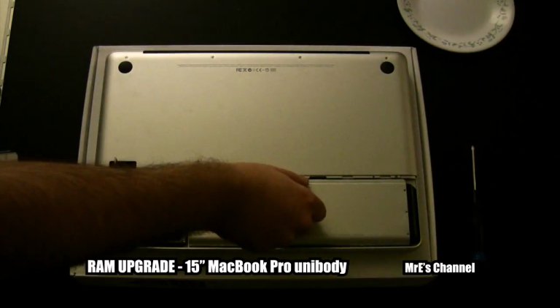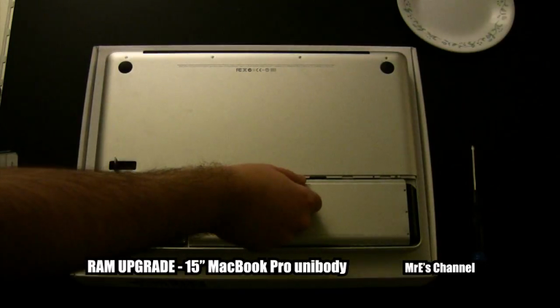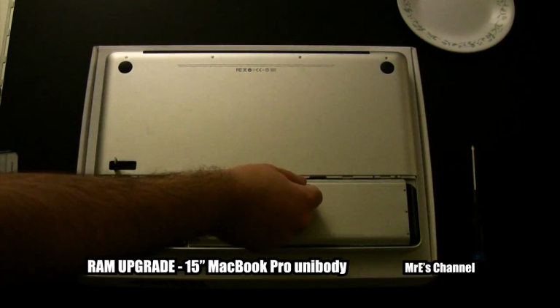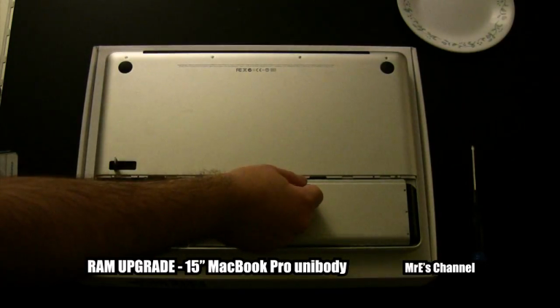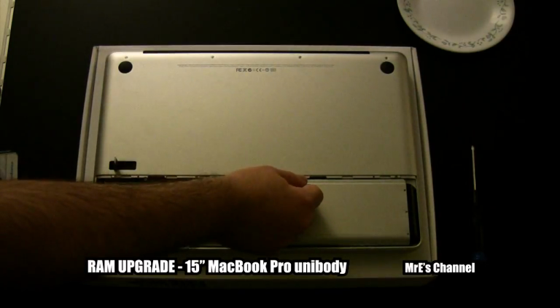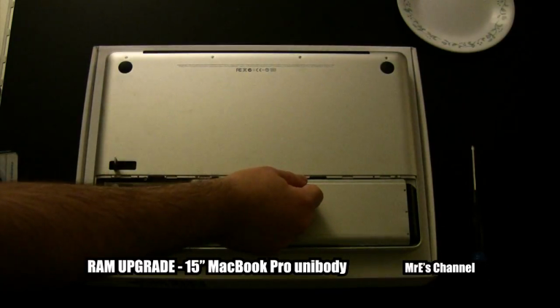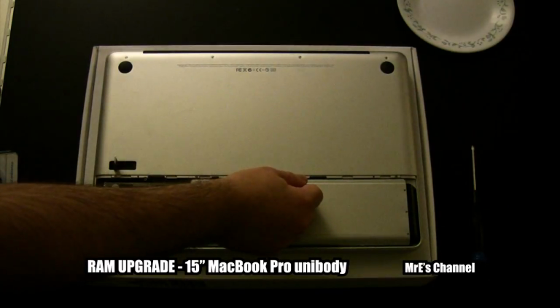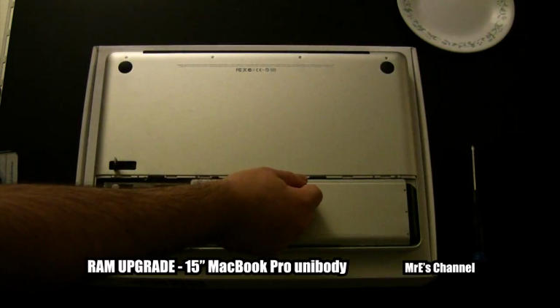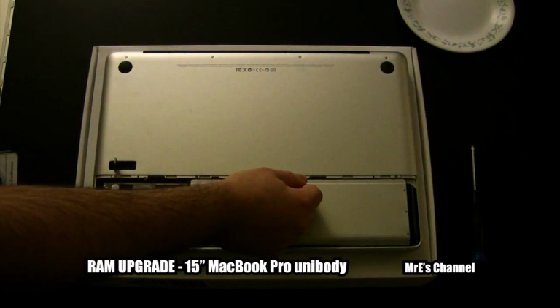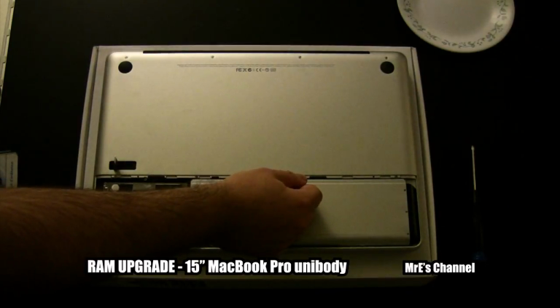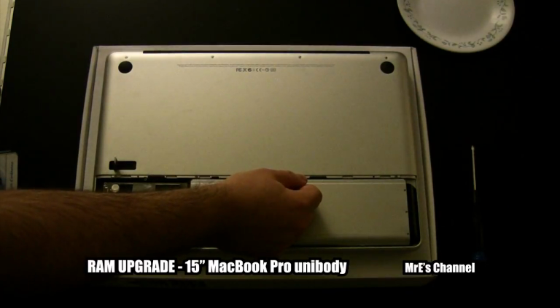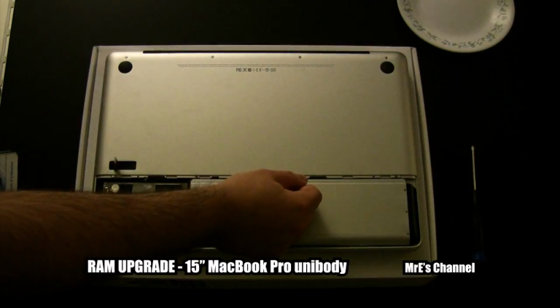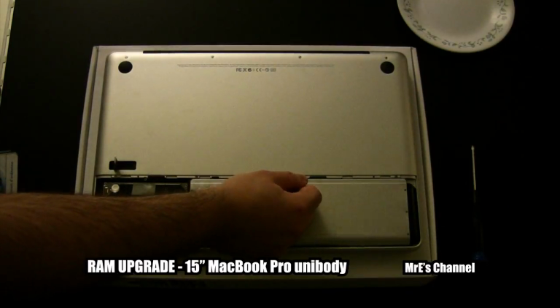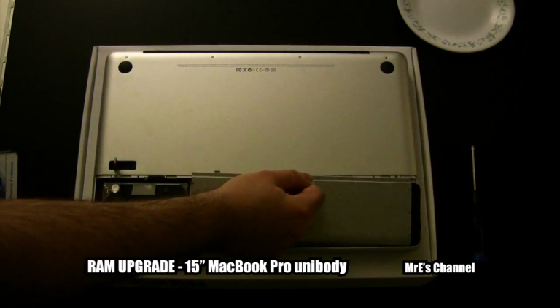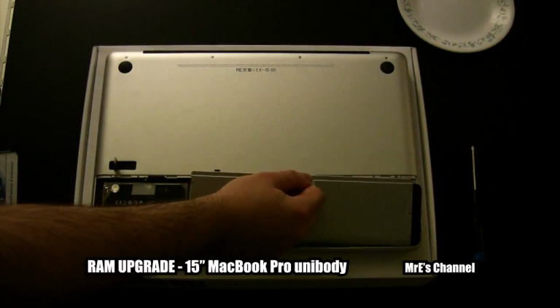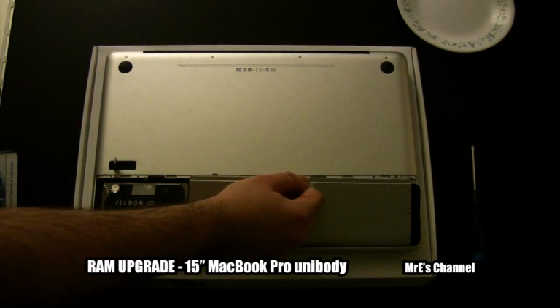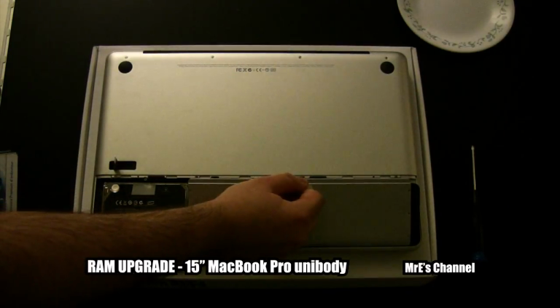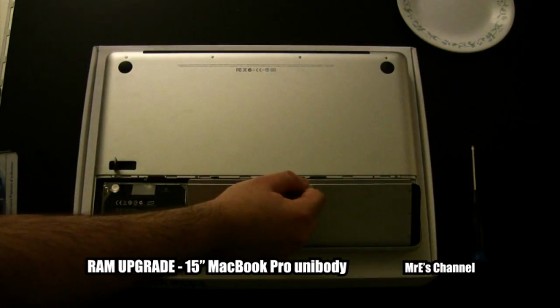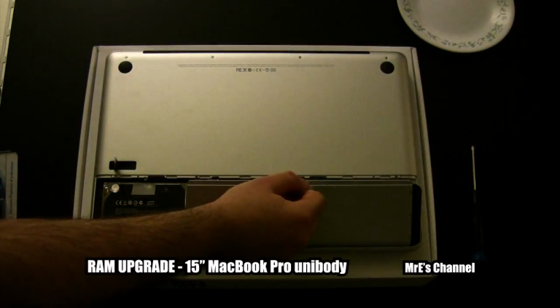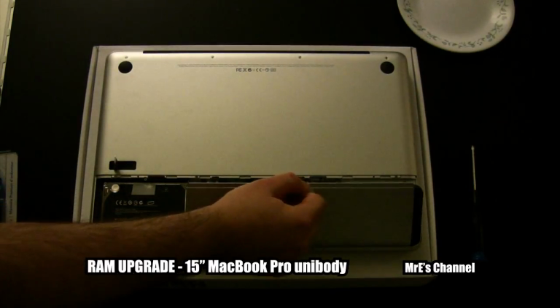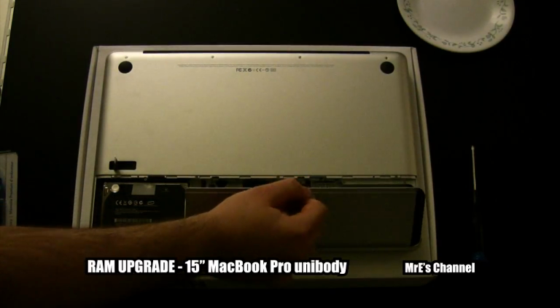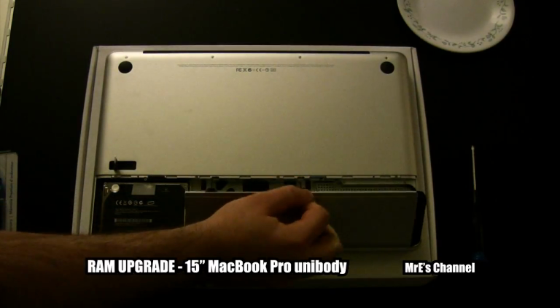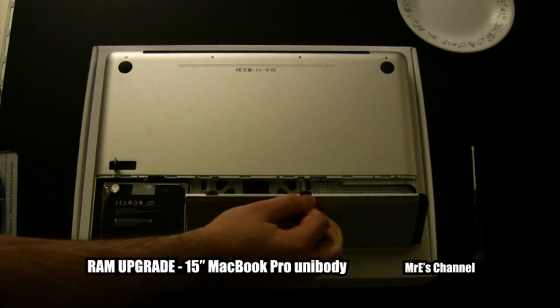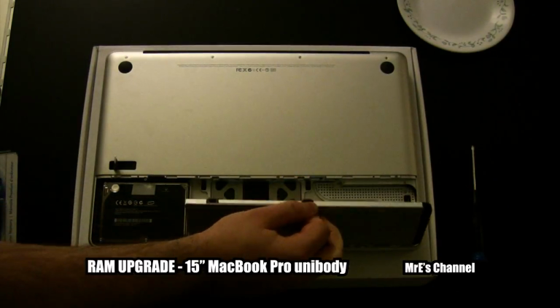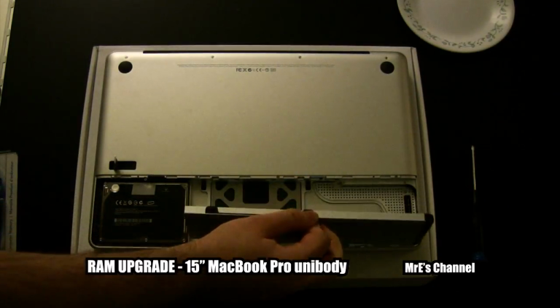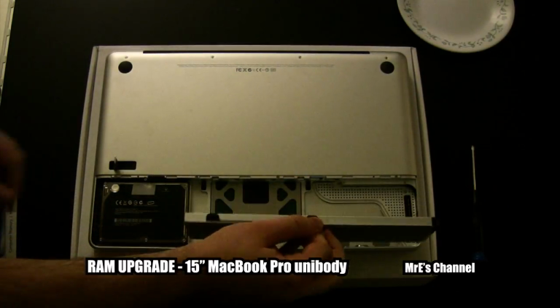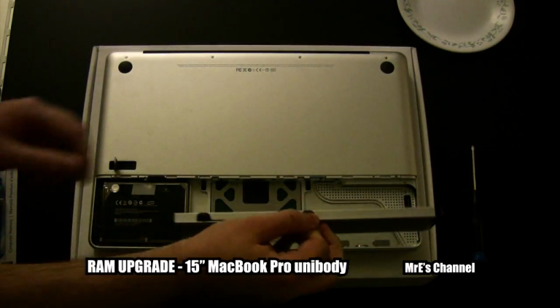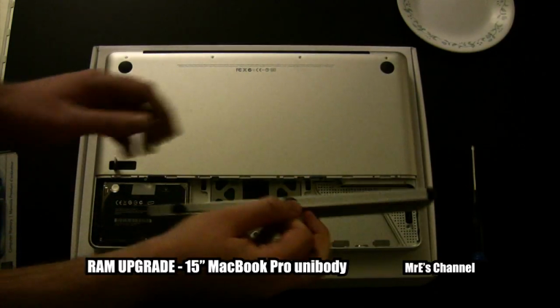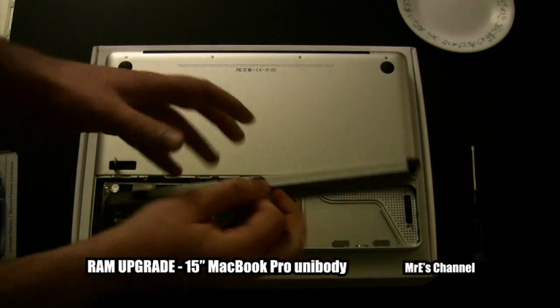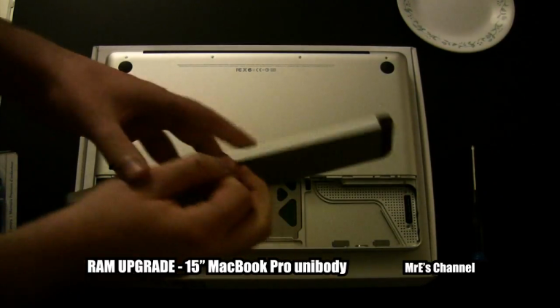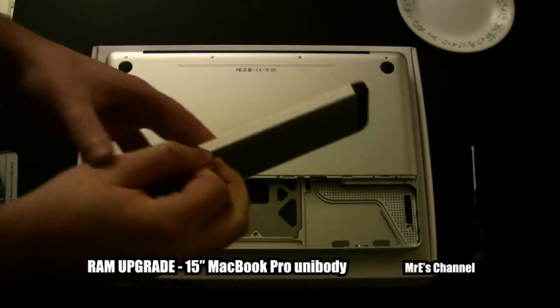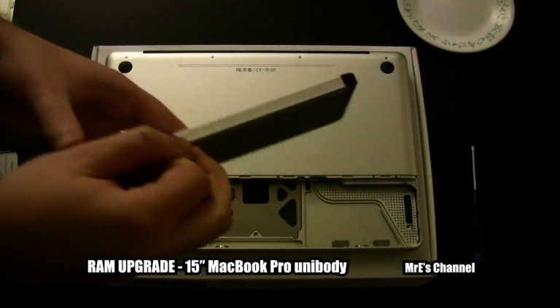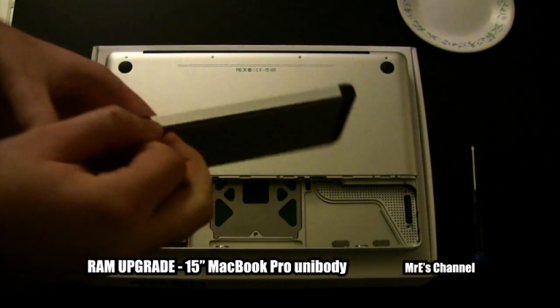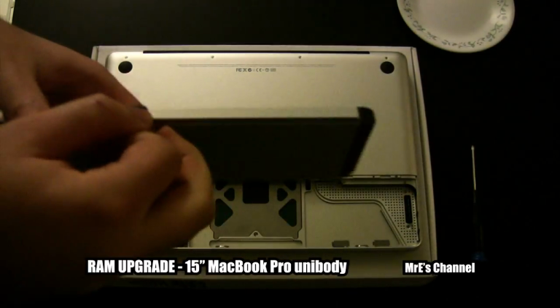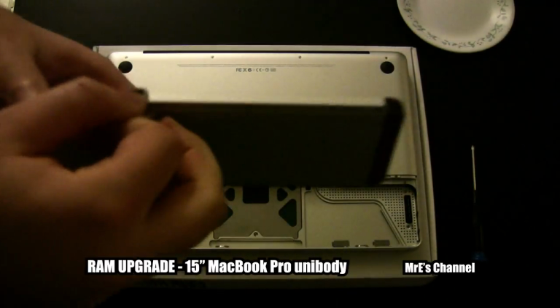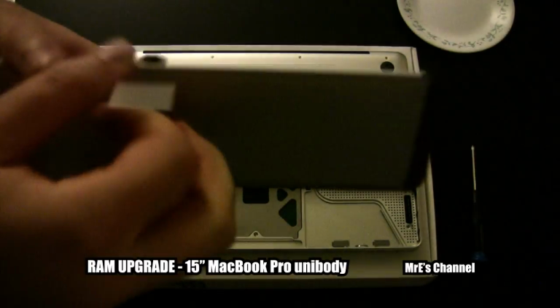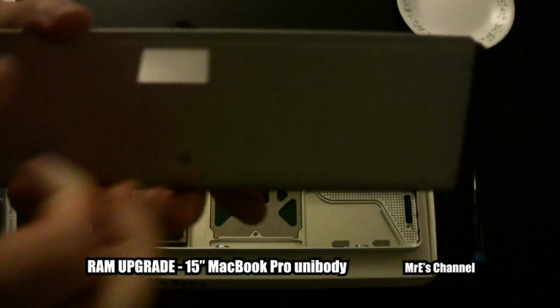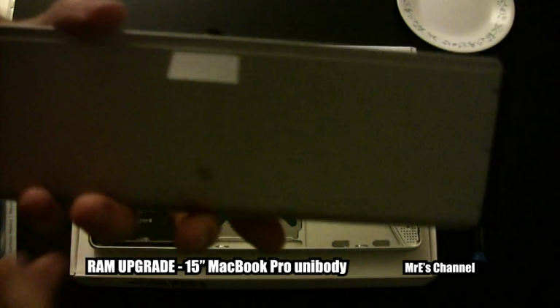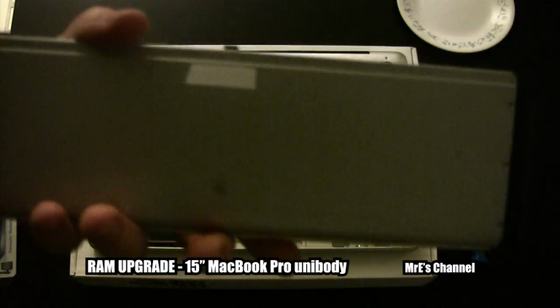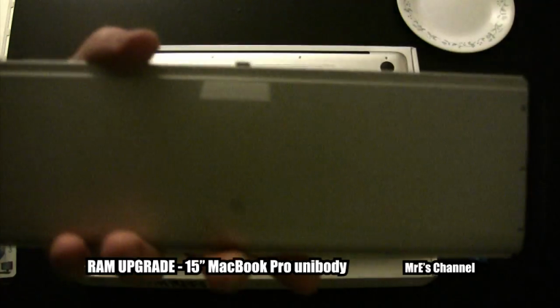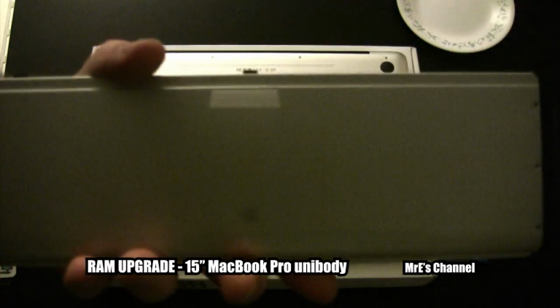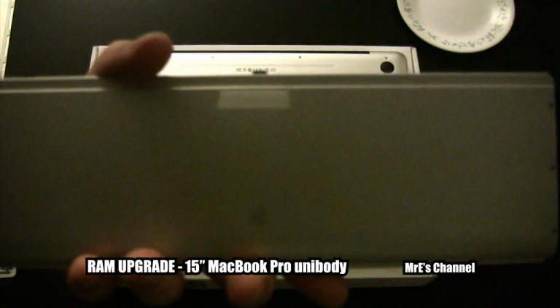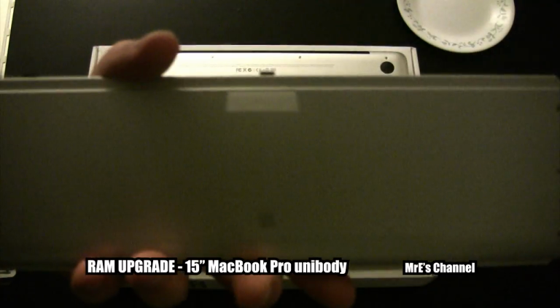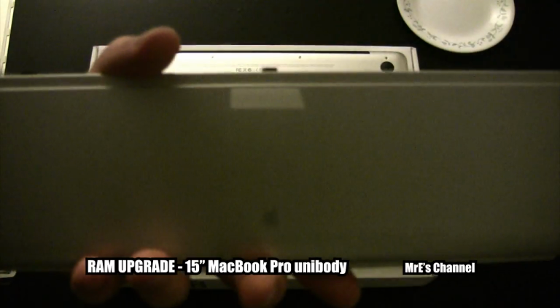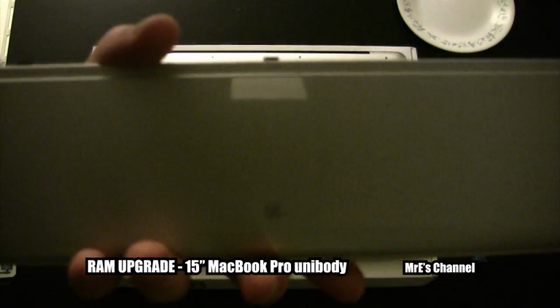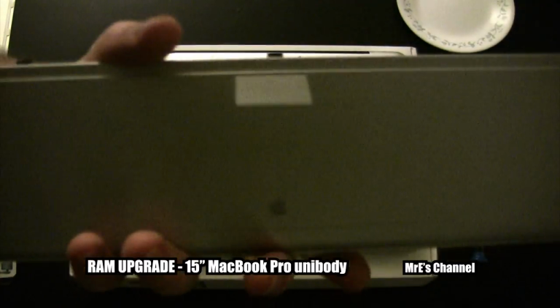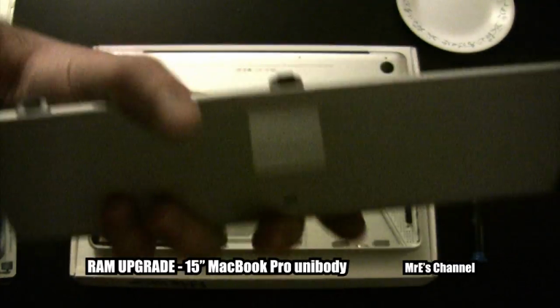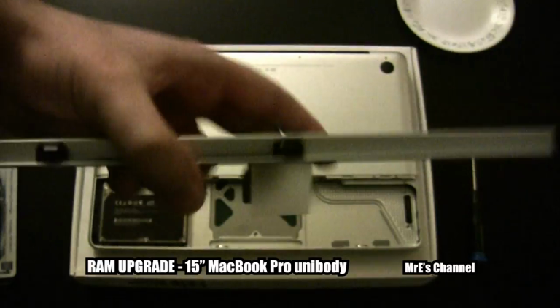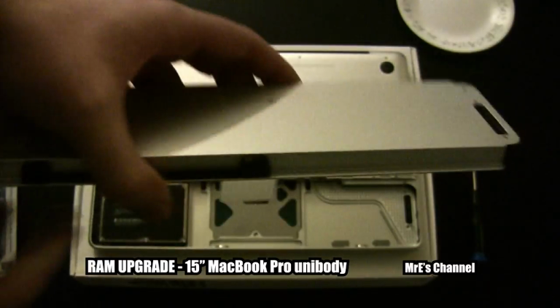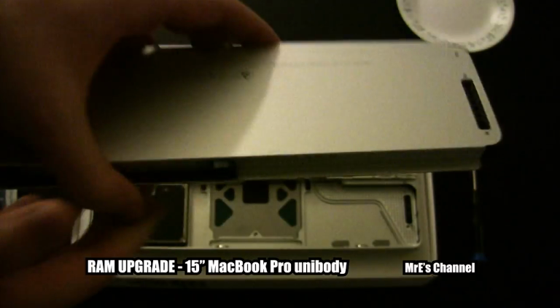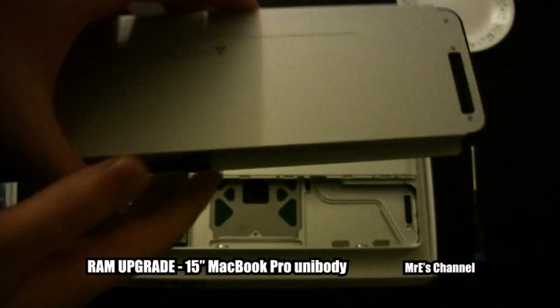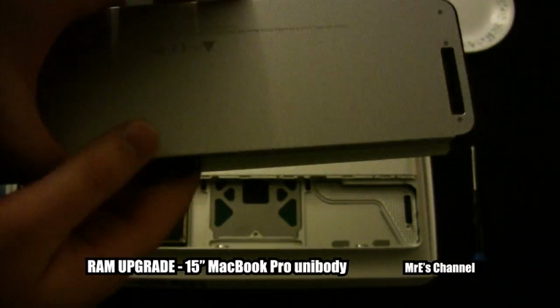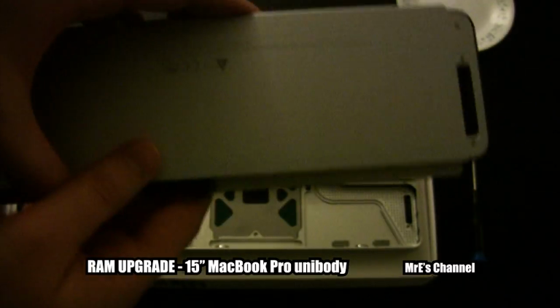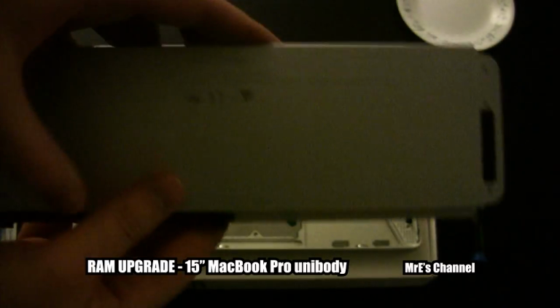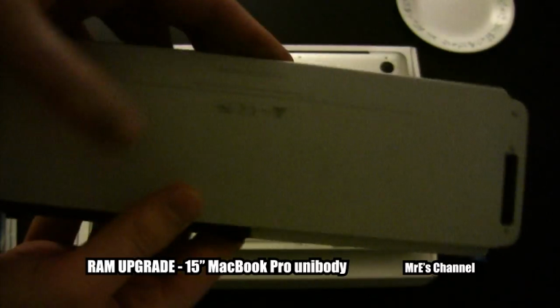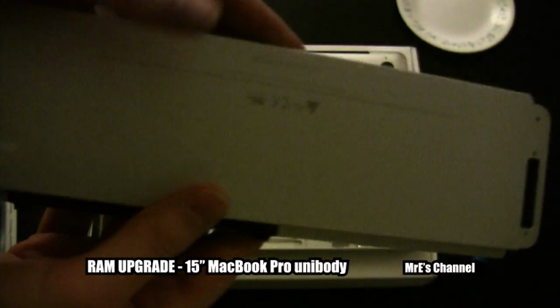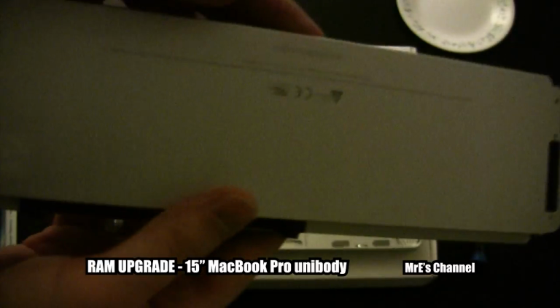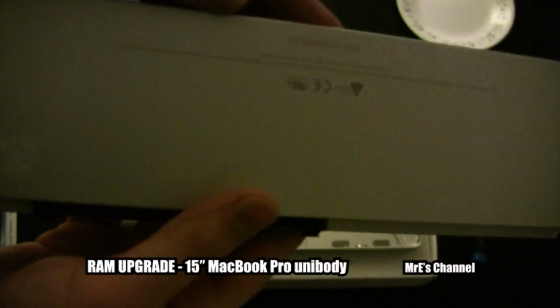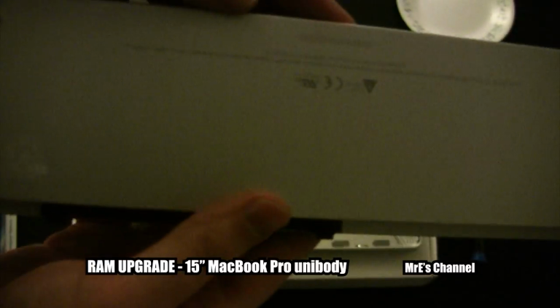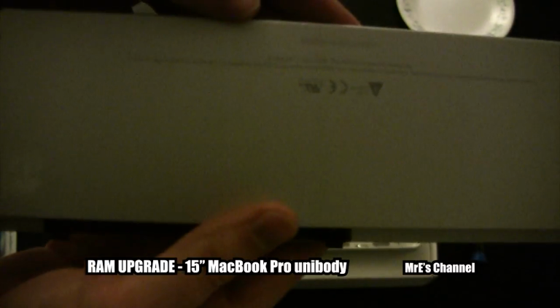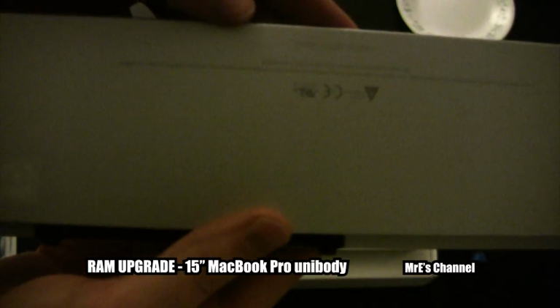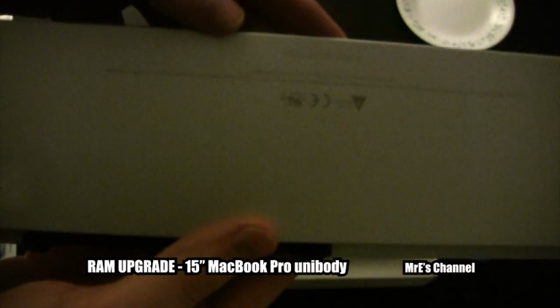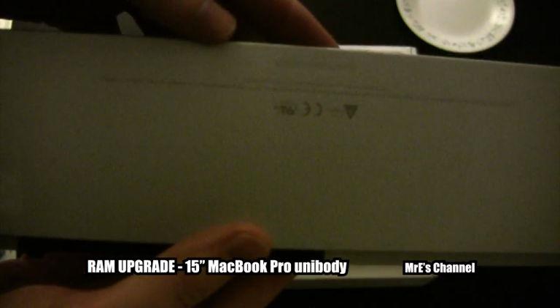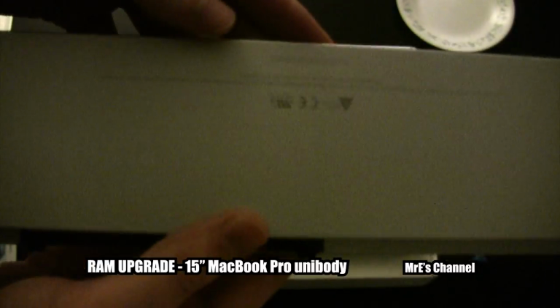We'll go ahead and take the battery out first — just show you the front and back of that.